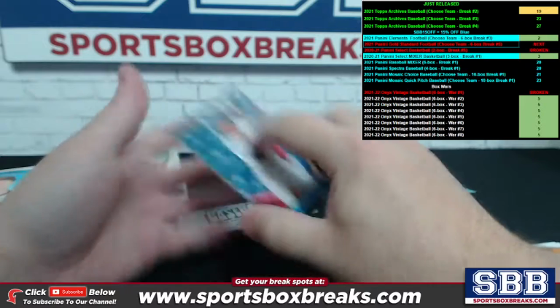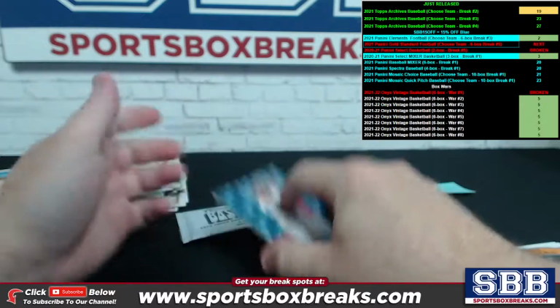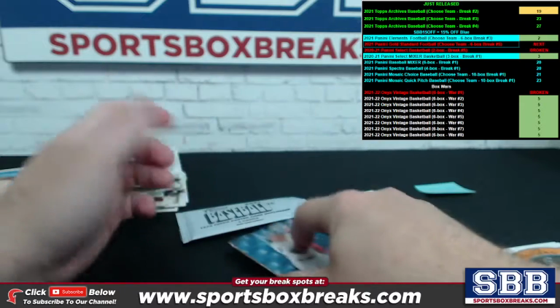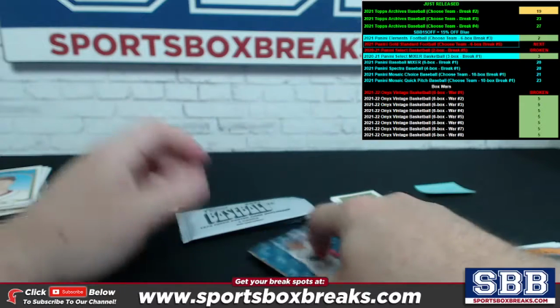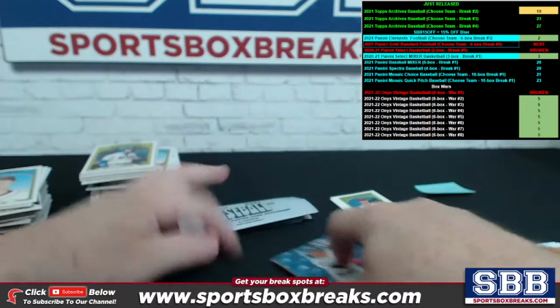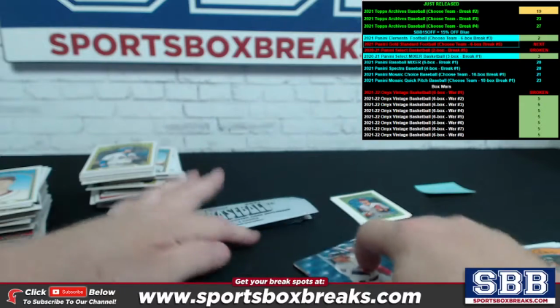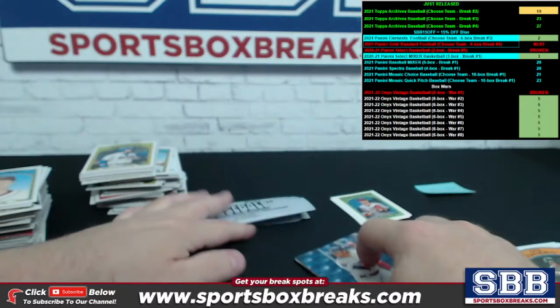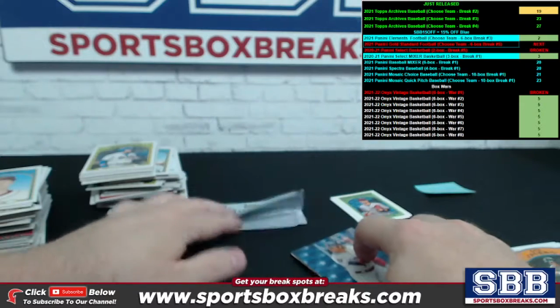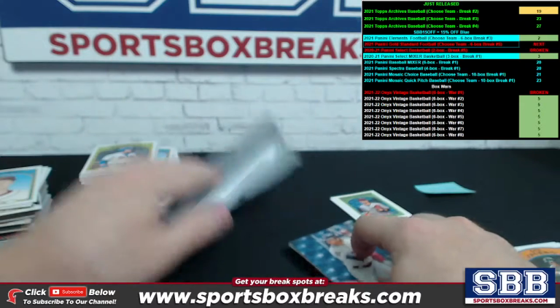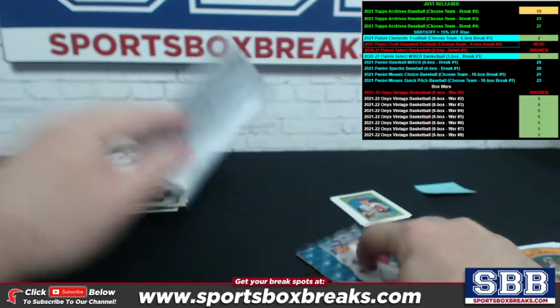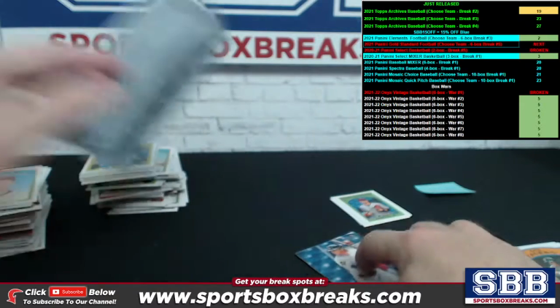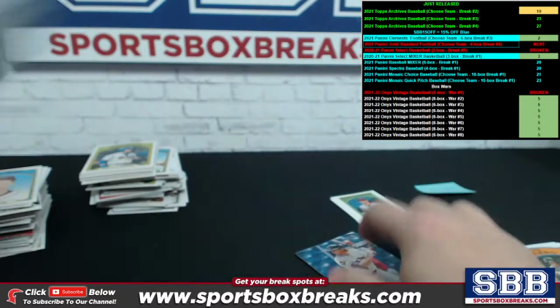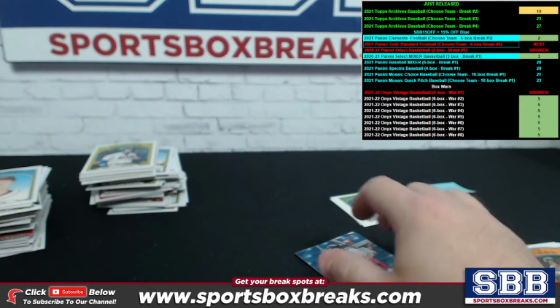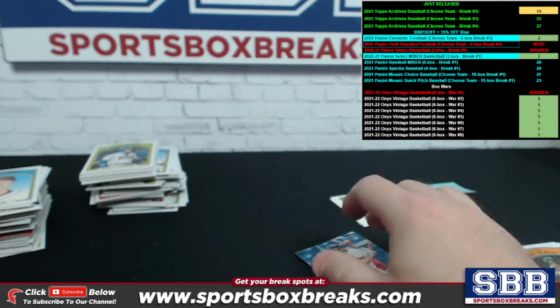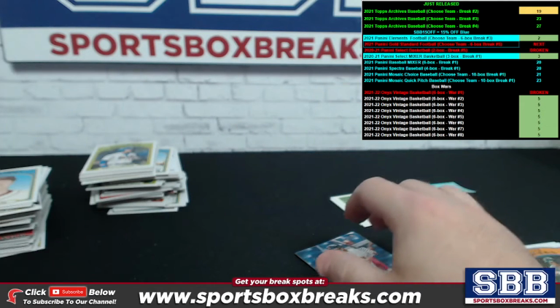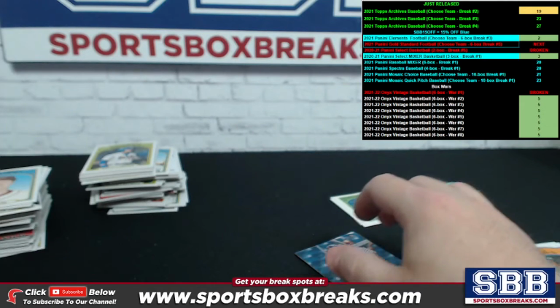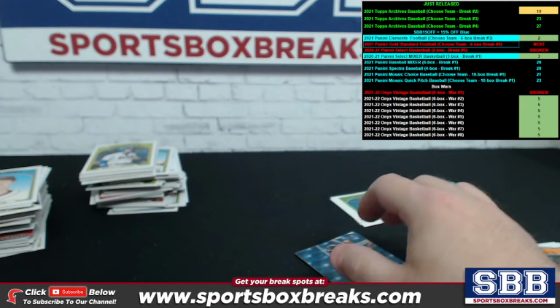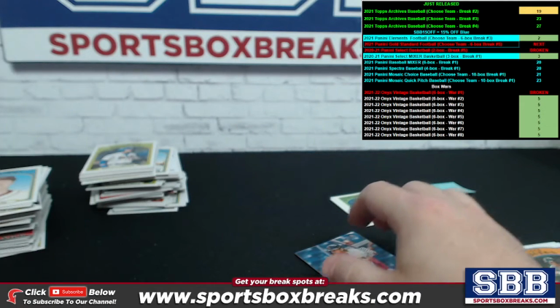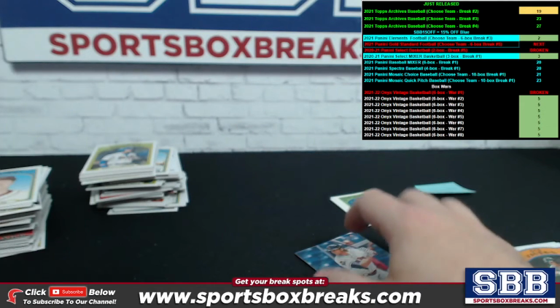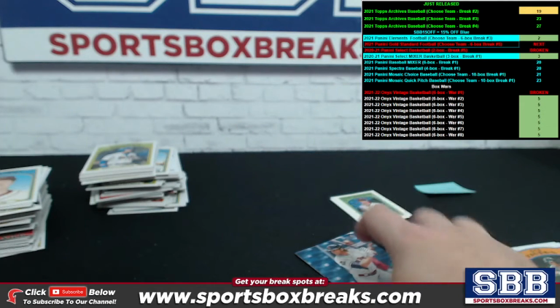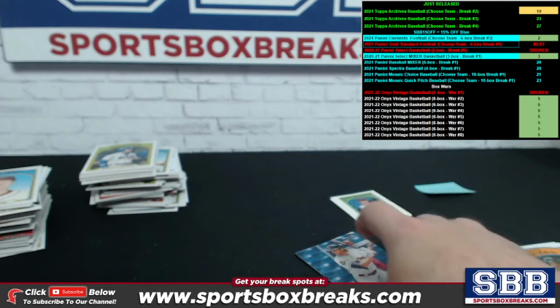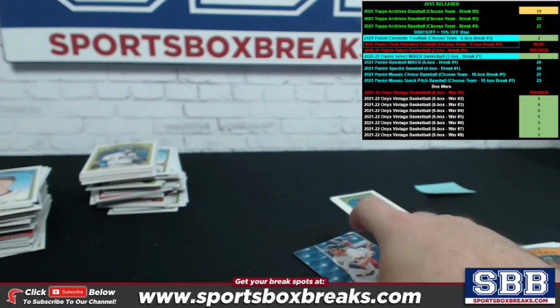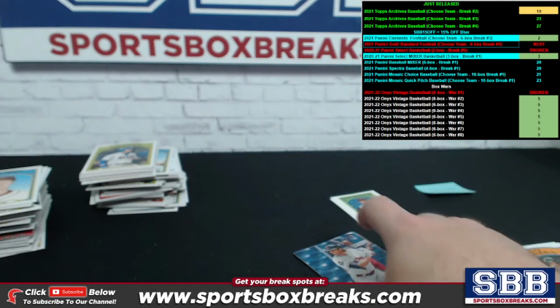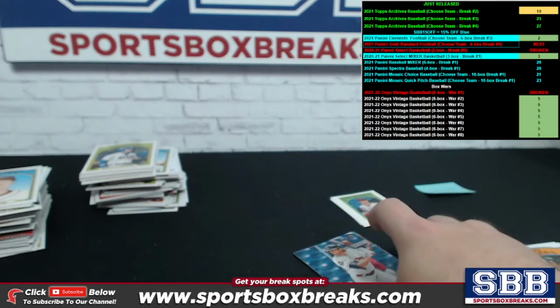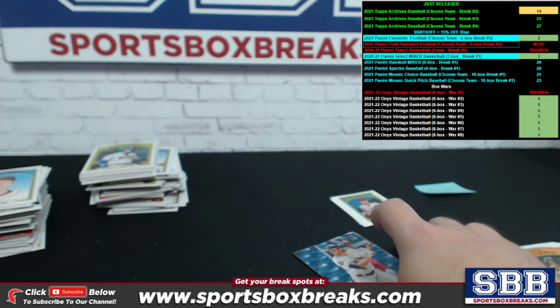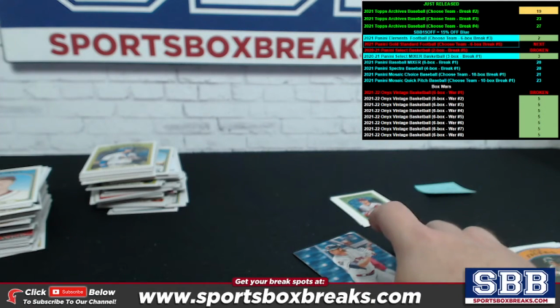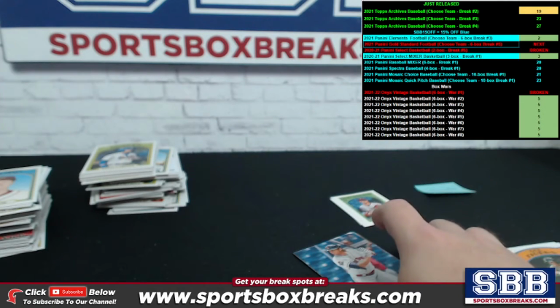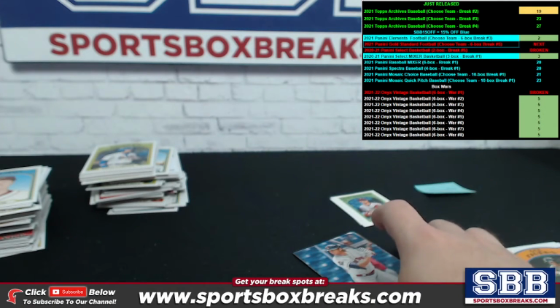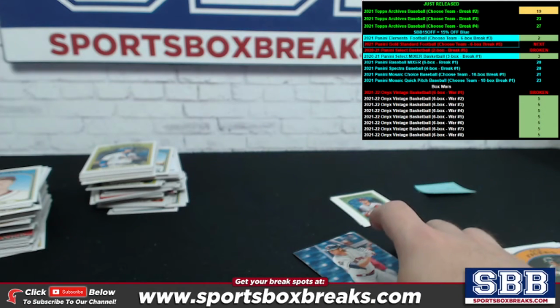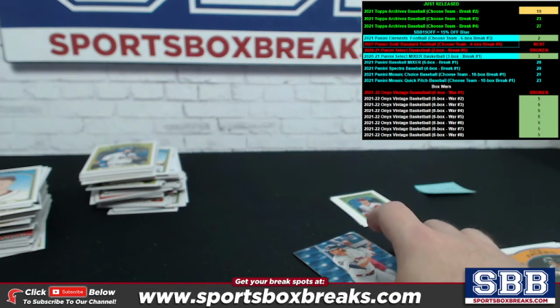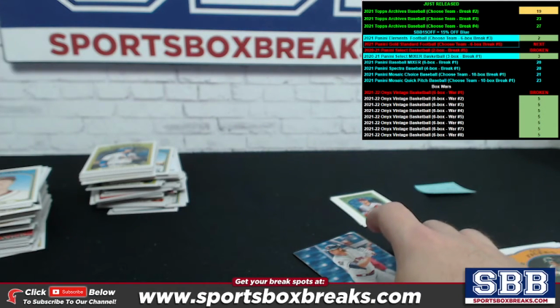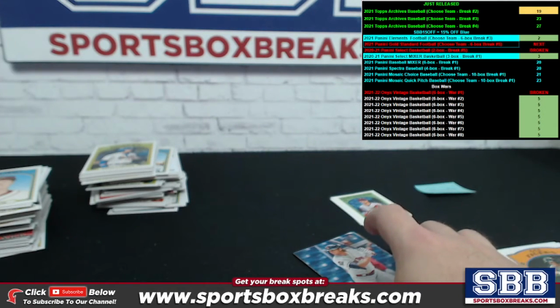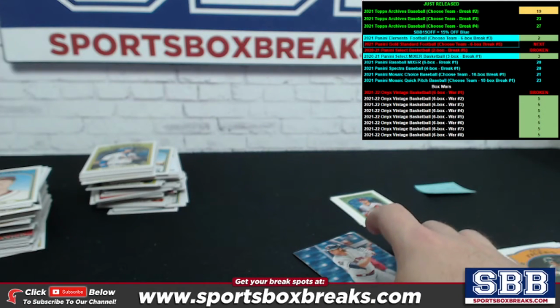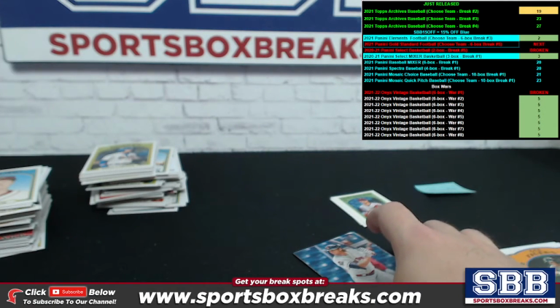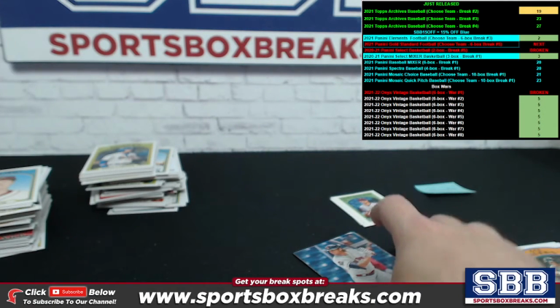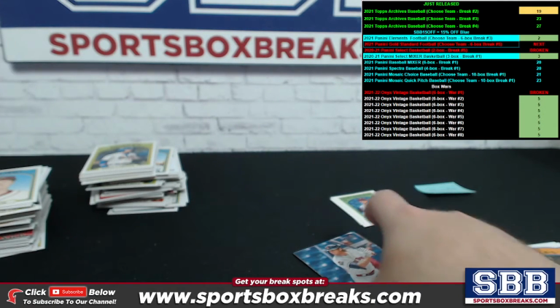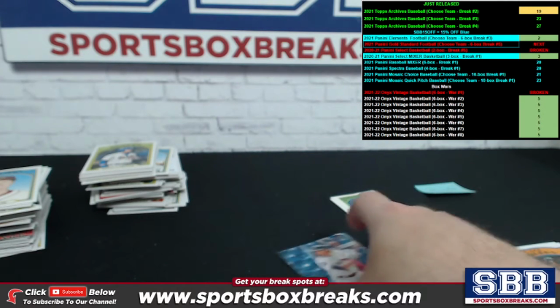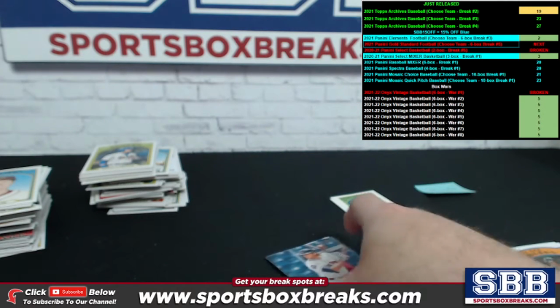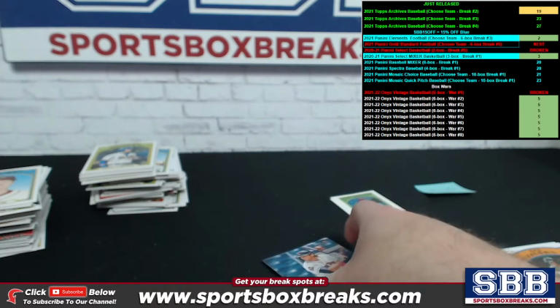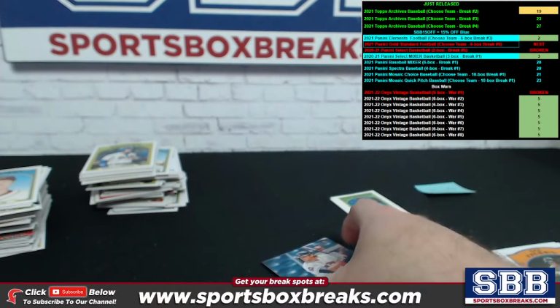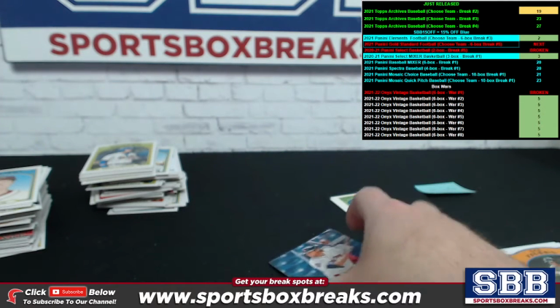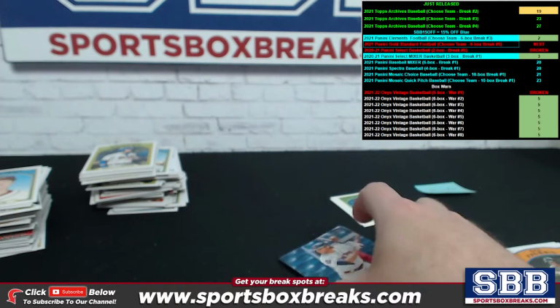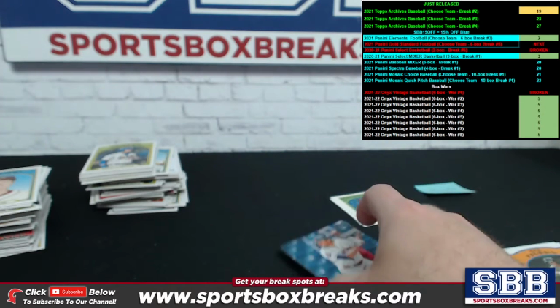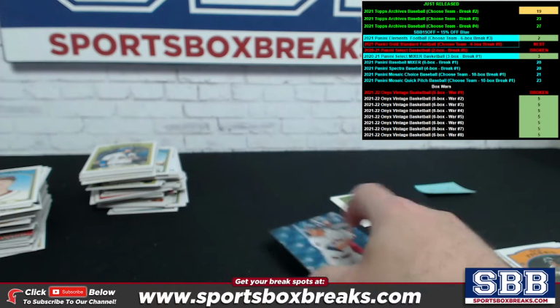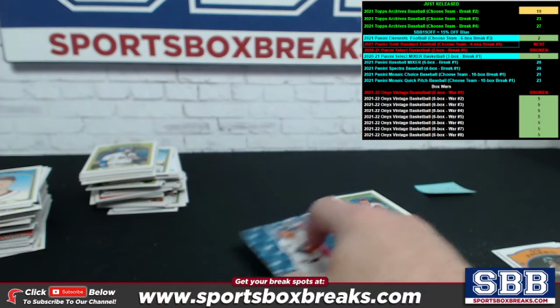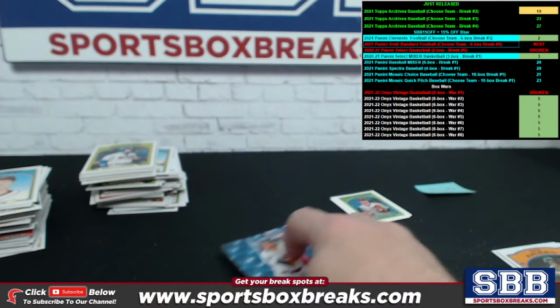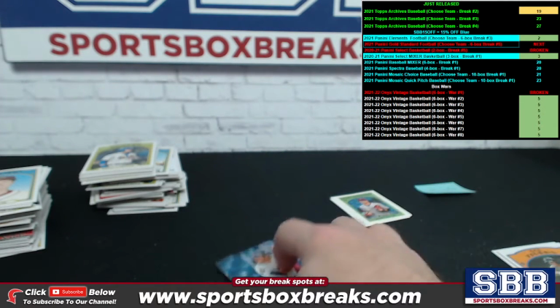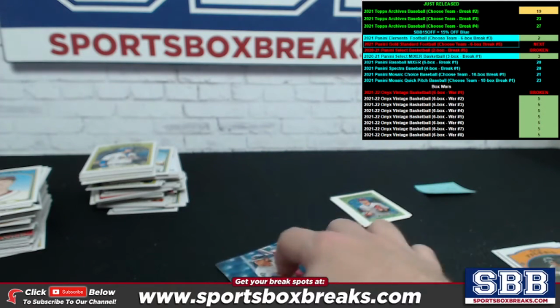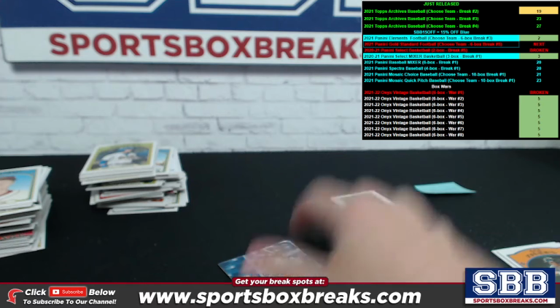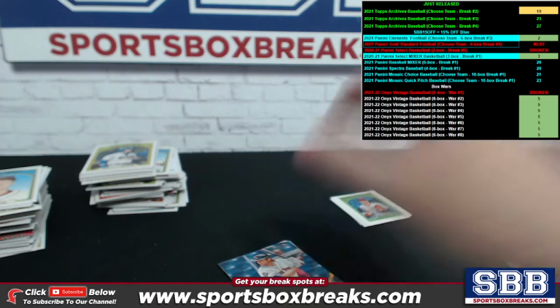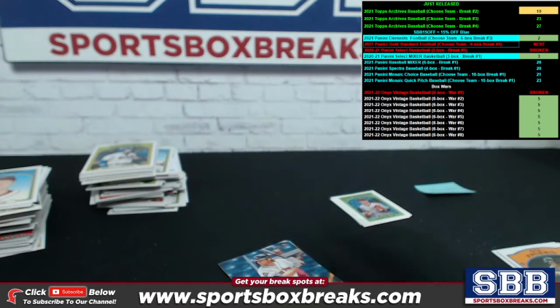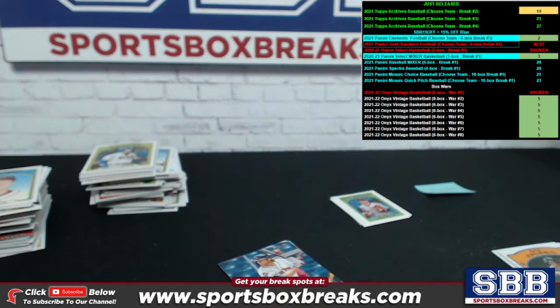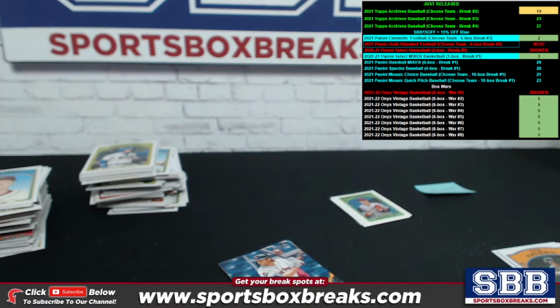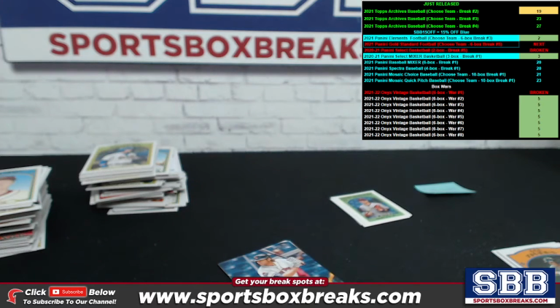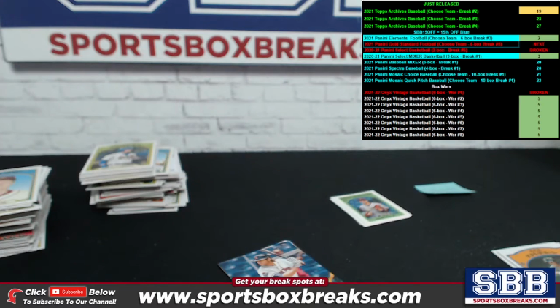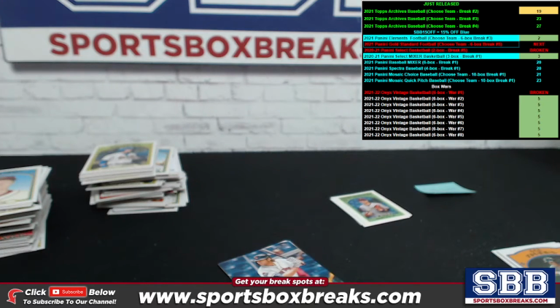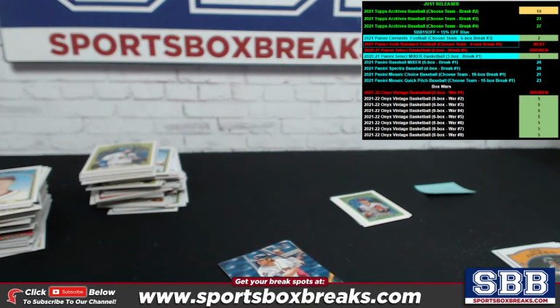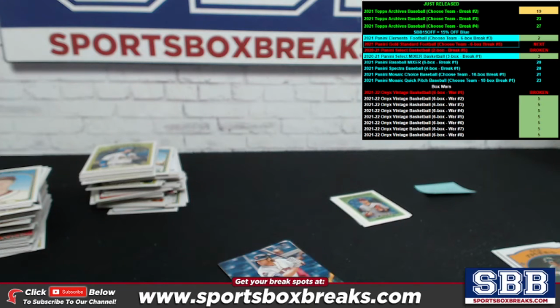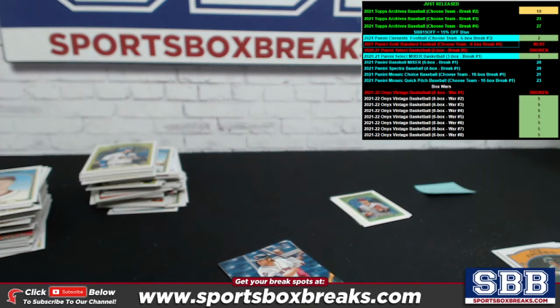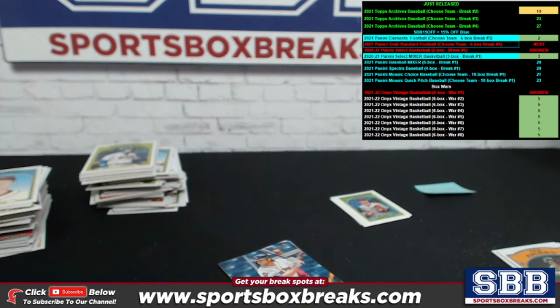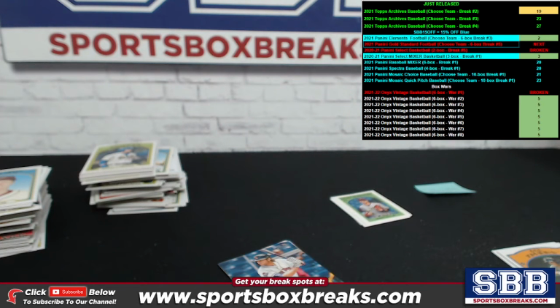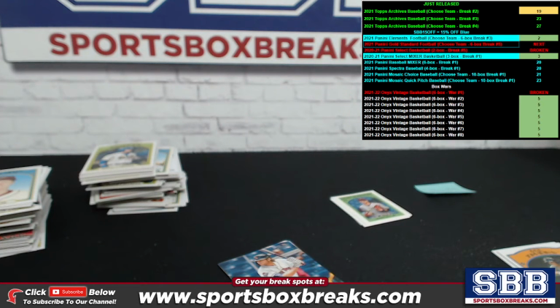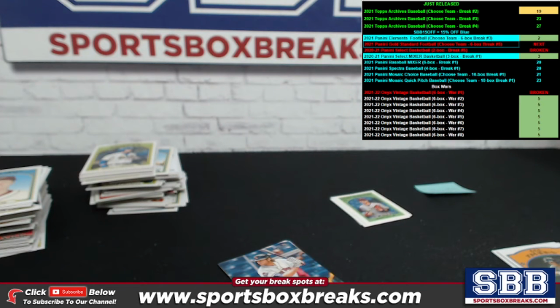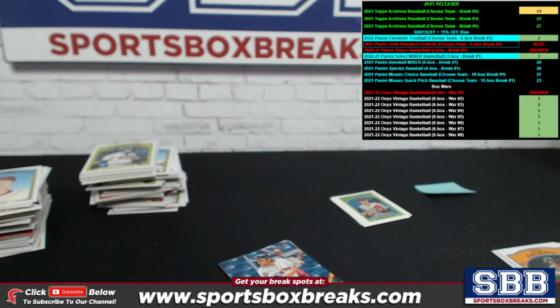Once again, Brandon, thank you for the pickup, buddy. I will have this full batch shipped out to you in the next shipping batch from Vegas. Thanks again, bud. I'll see you next time.